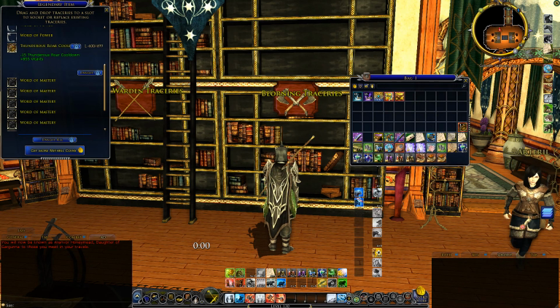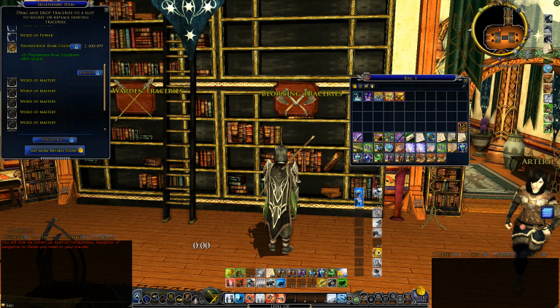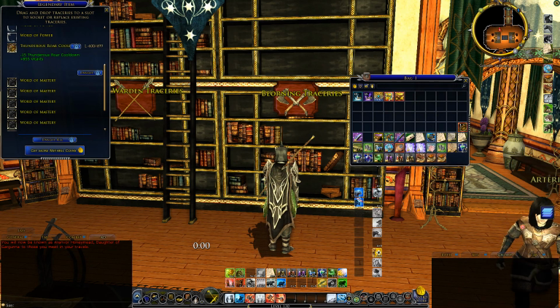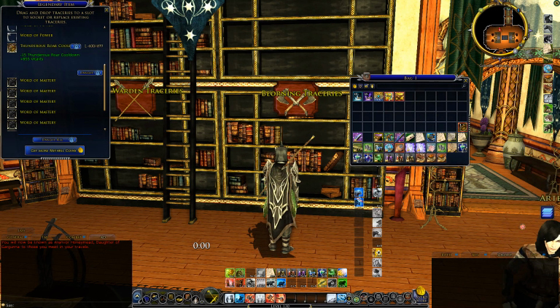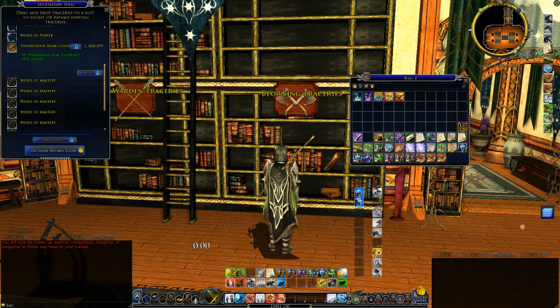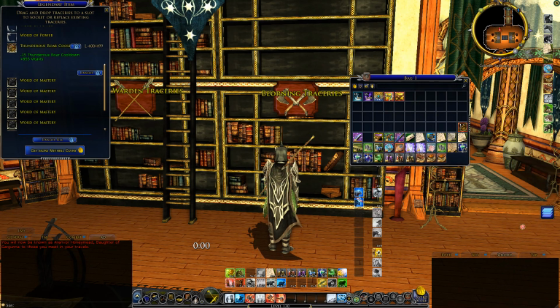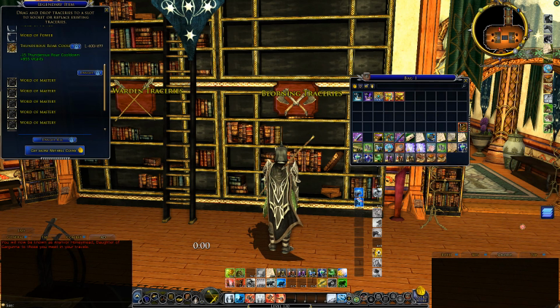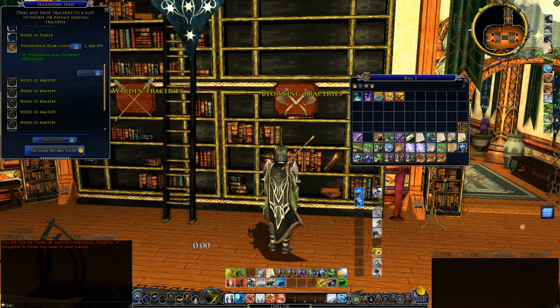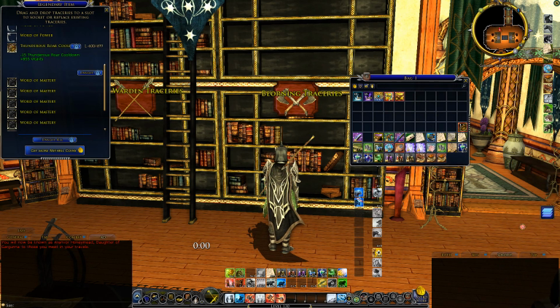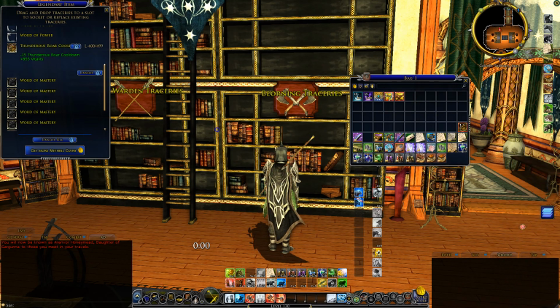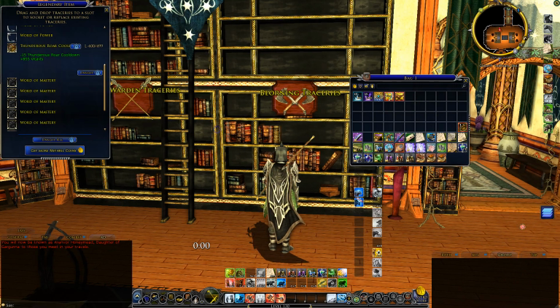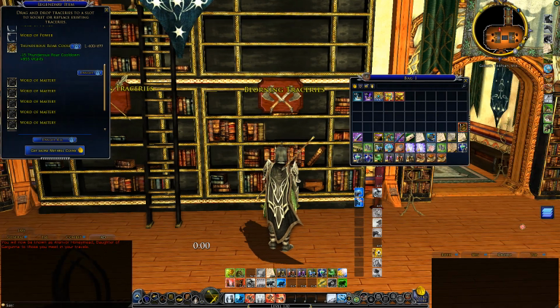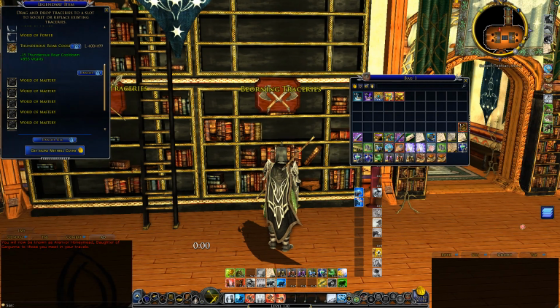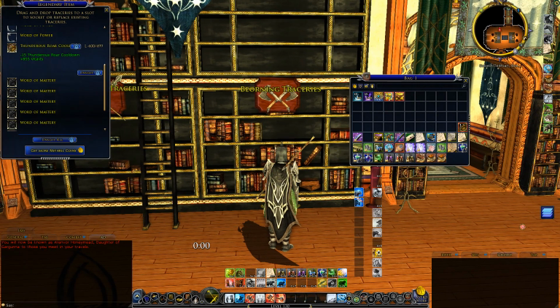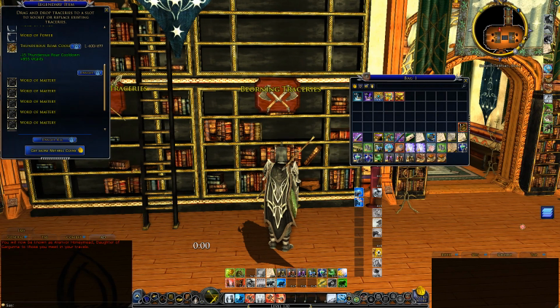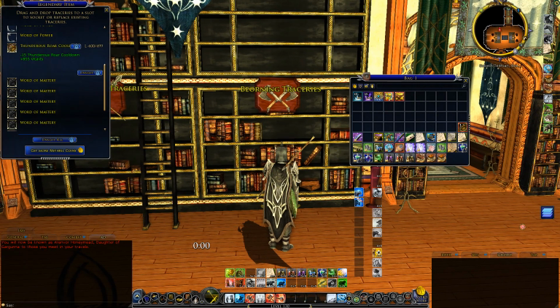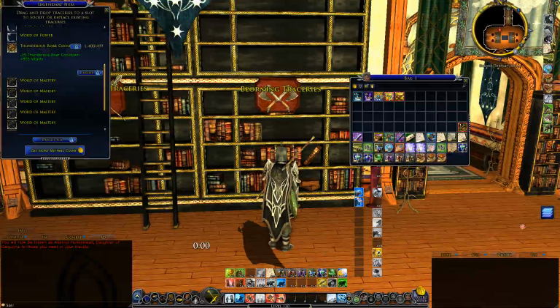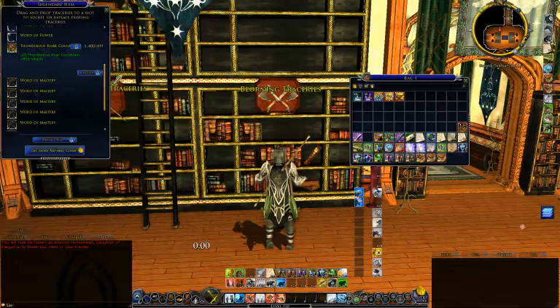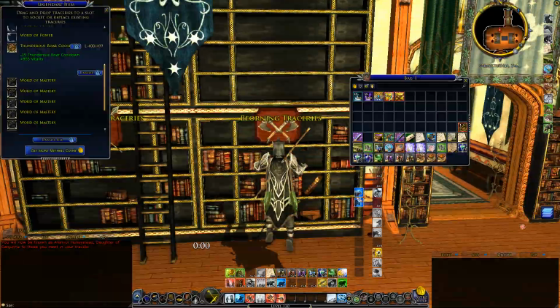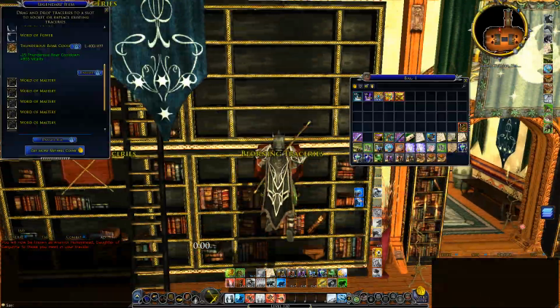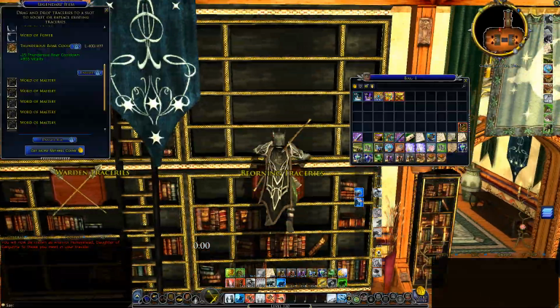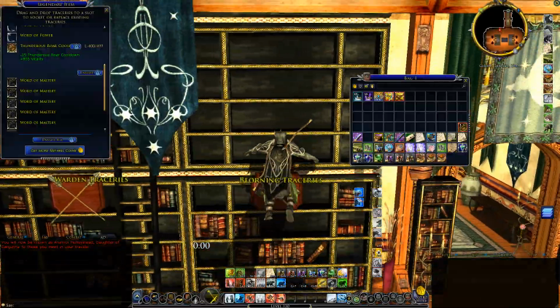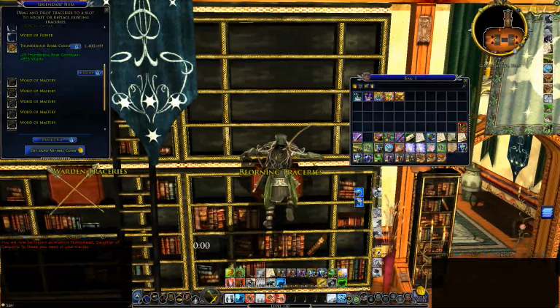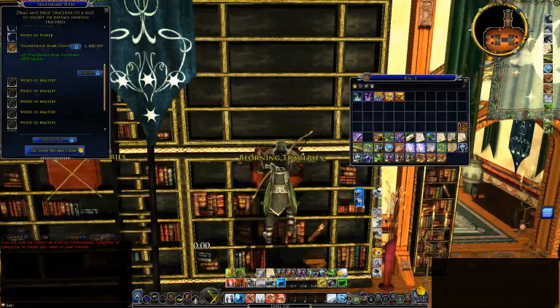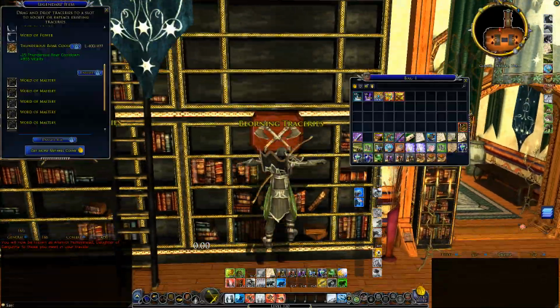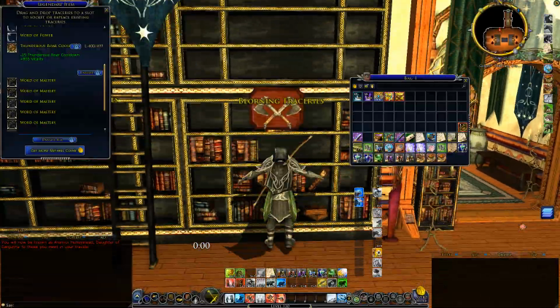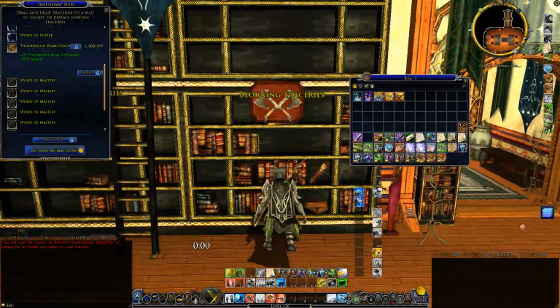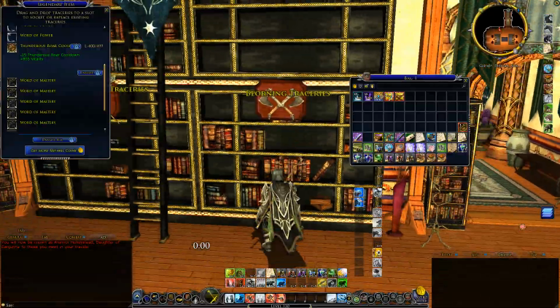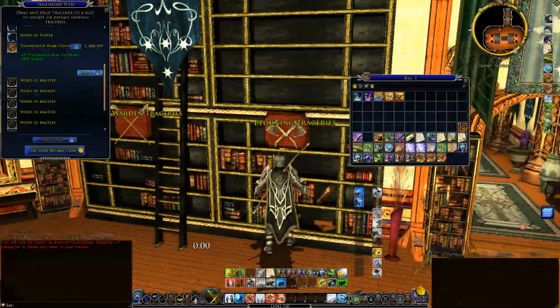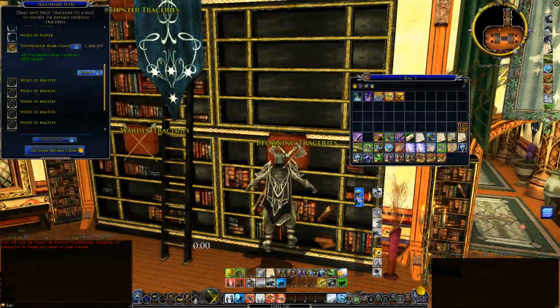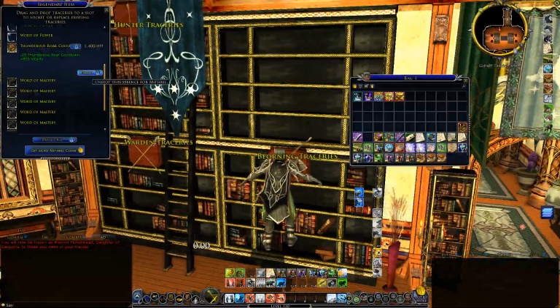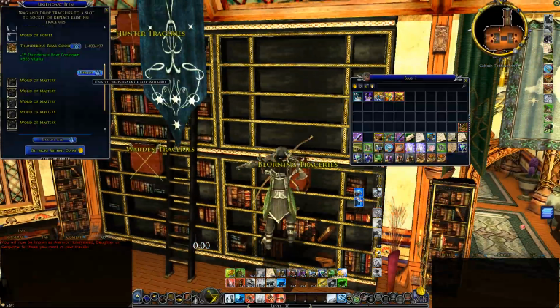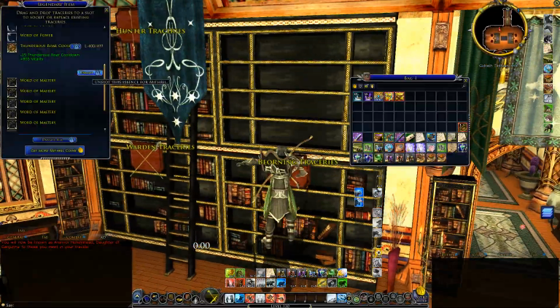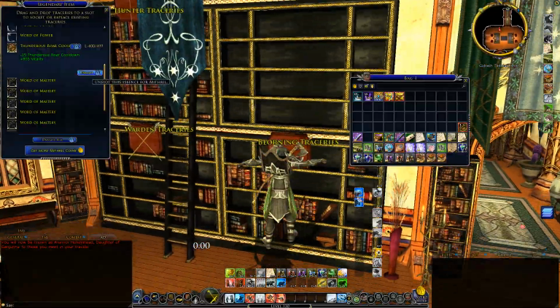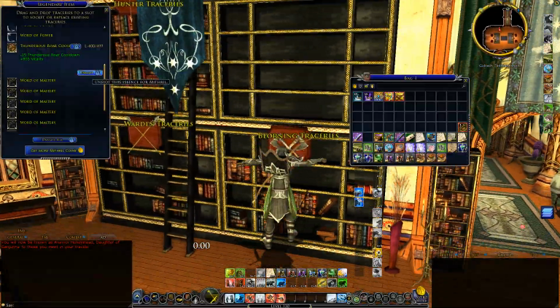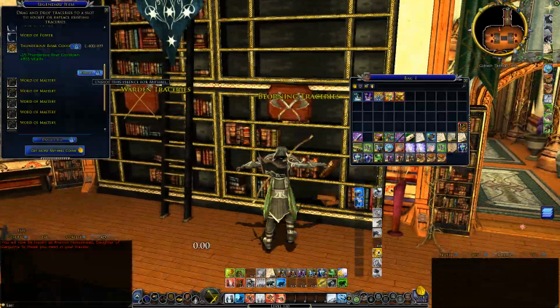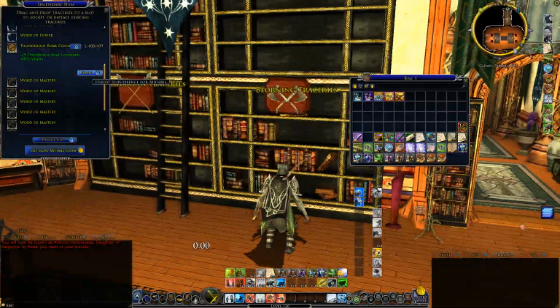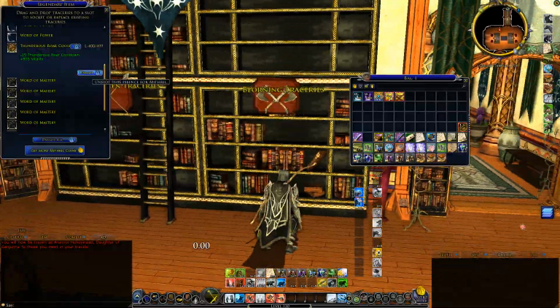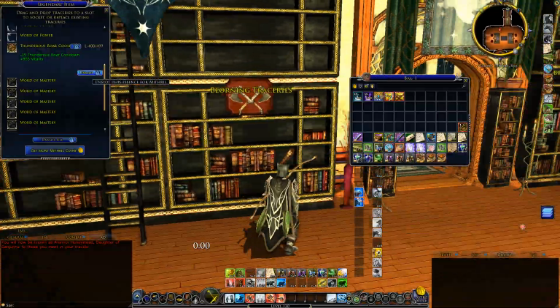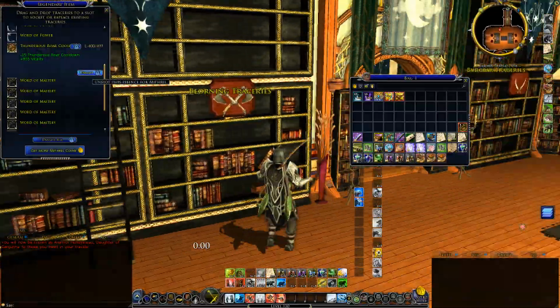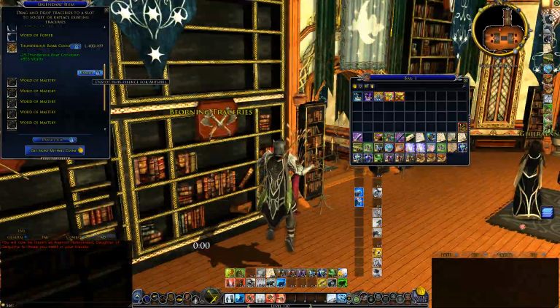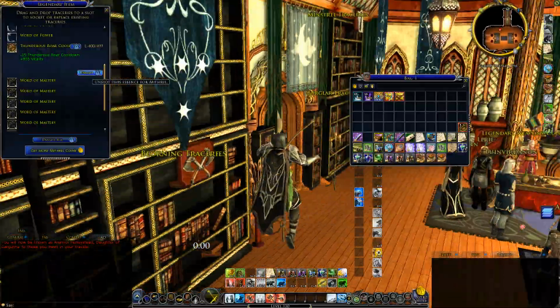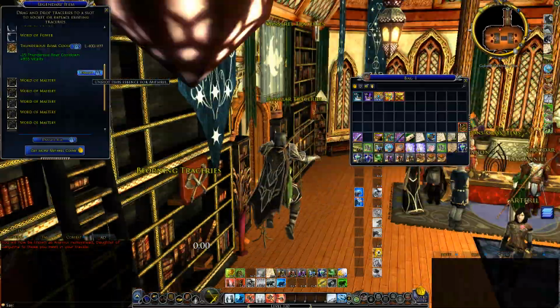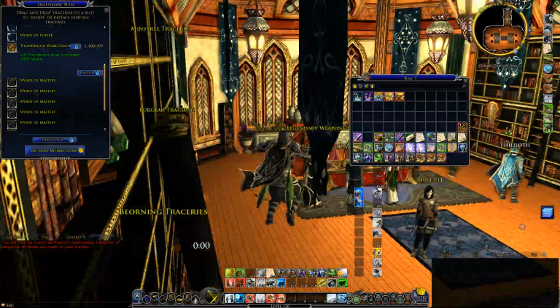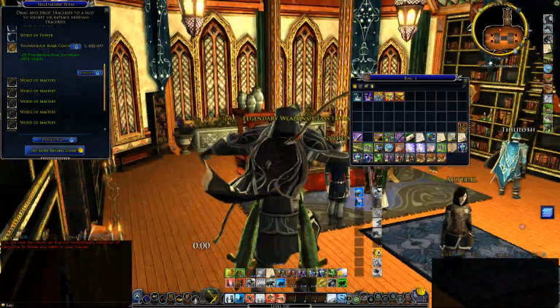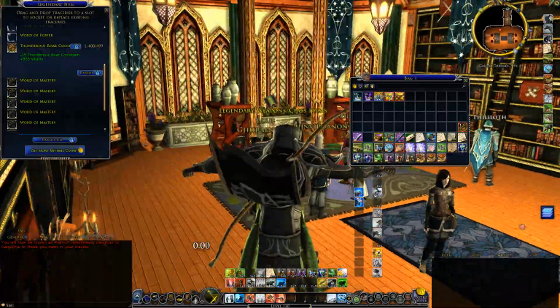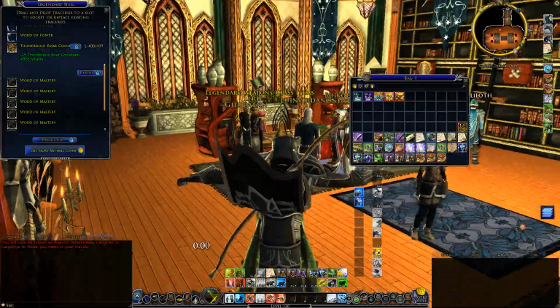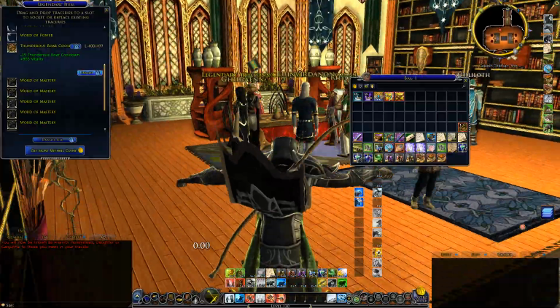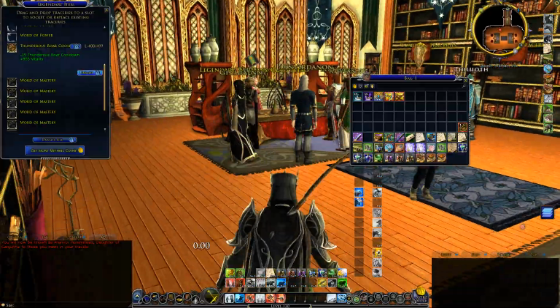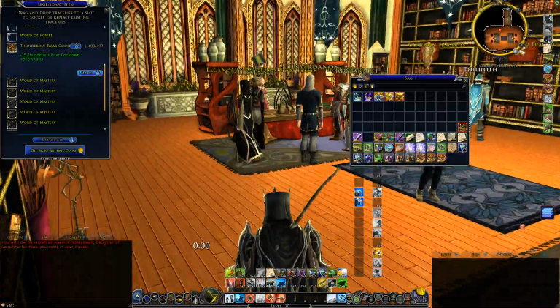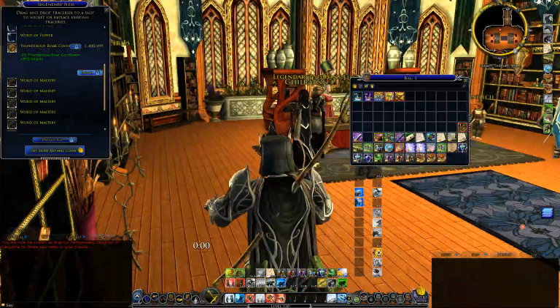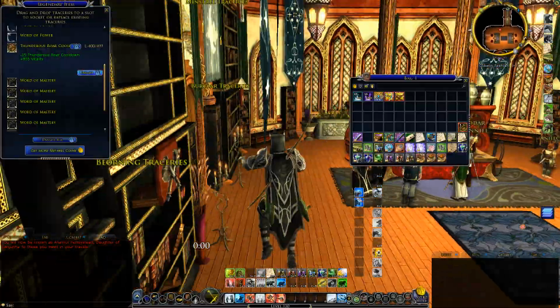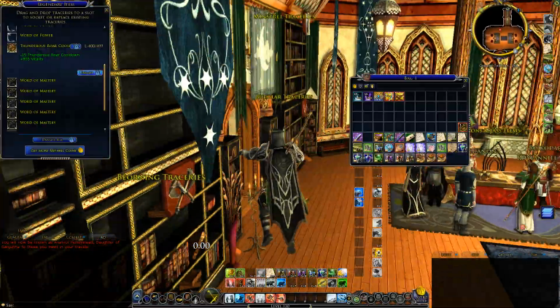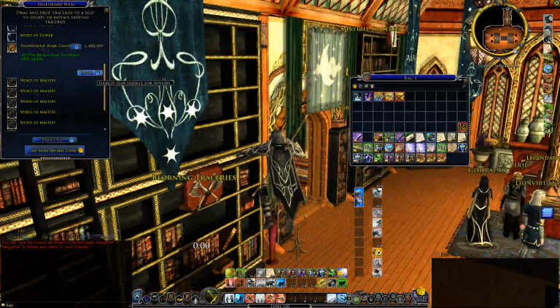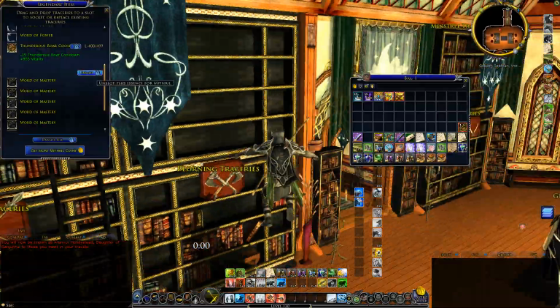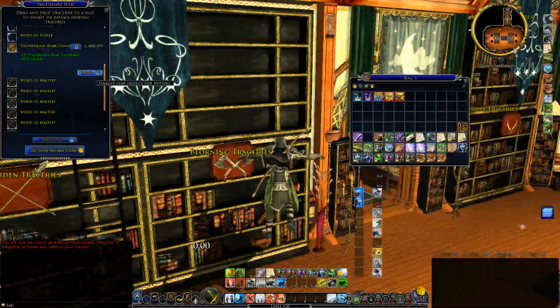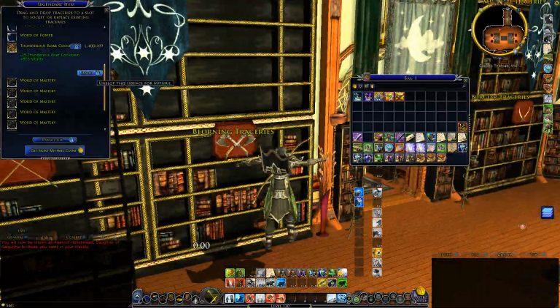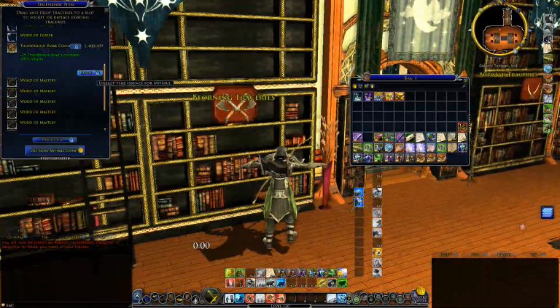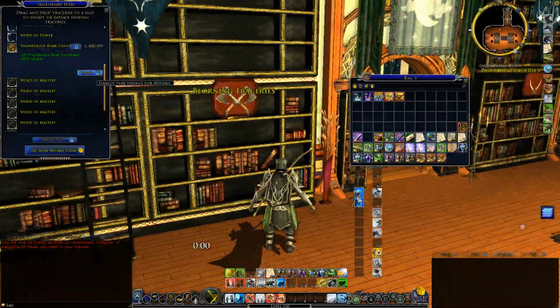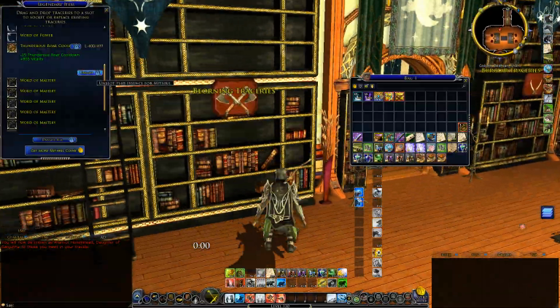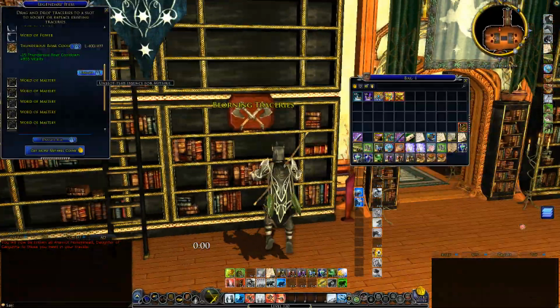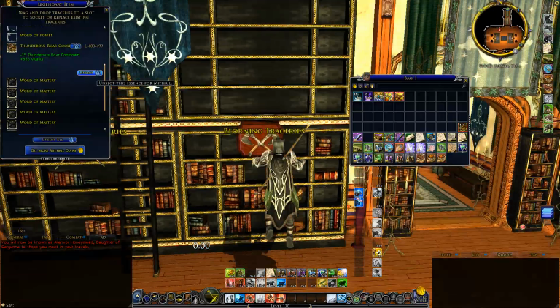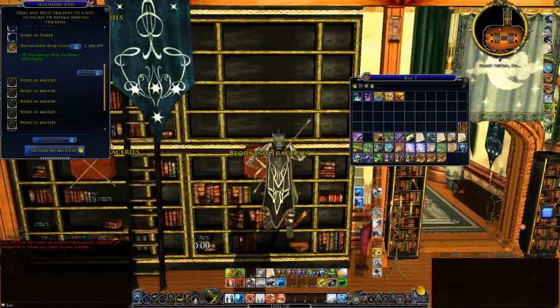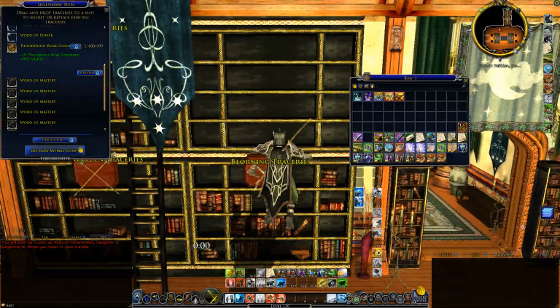So I drag this one over. We're gonna get stuff to unslot this later. Right now we're gonna have to use mutual coins - I'm not gonna do that.